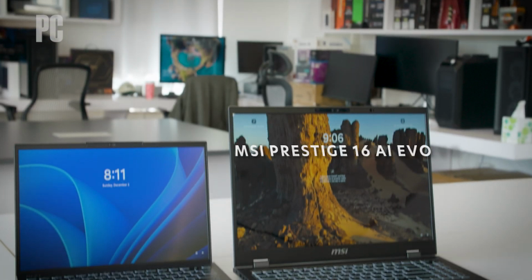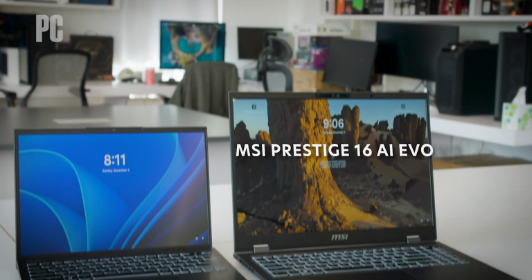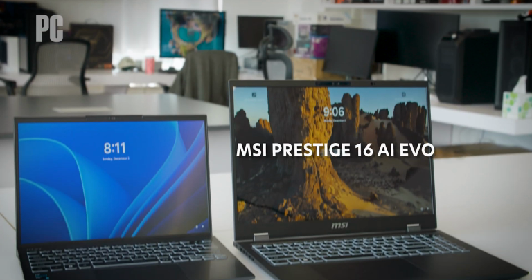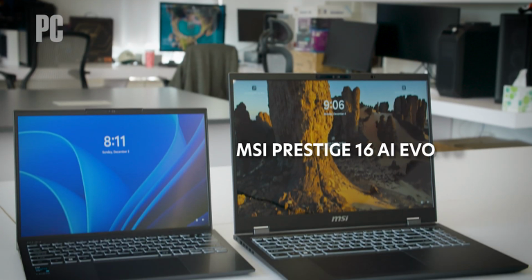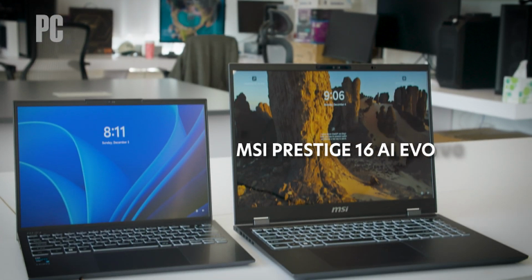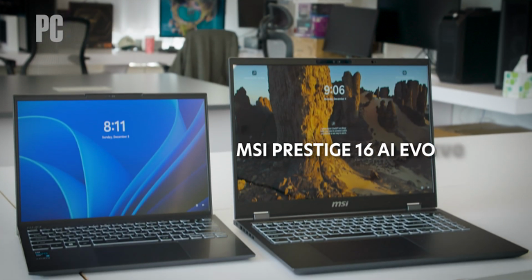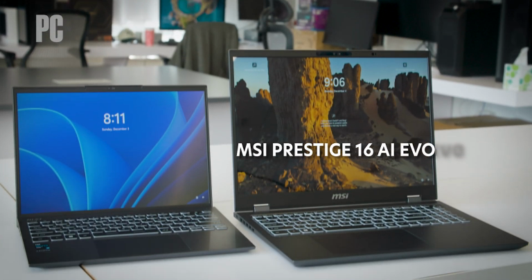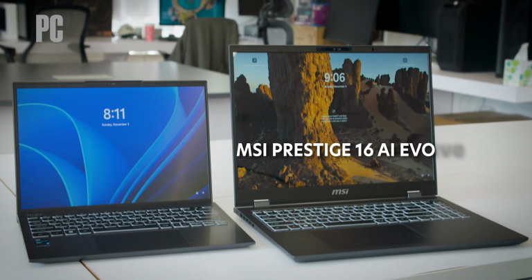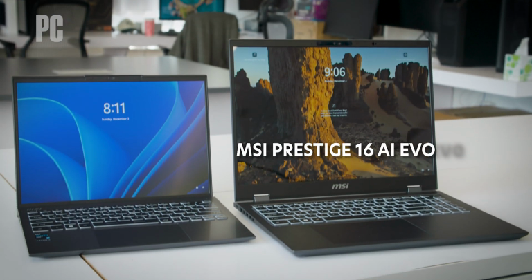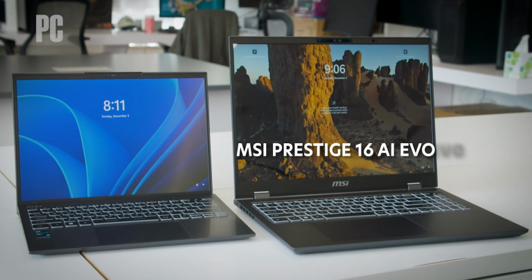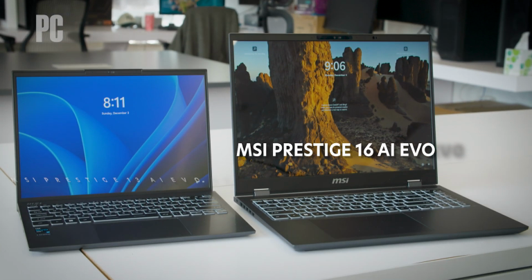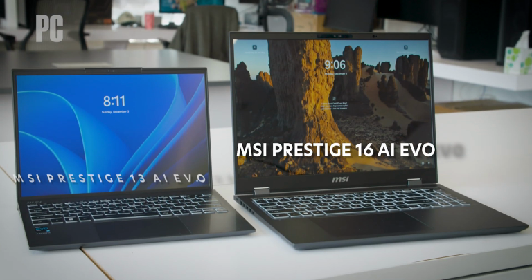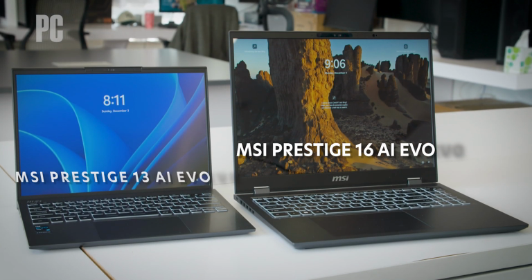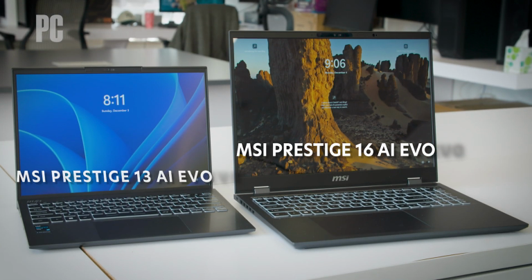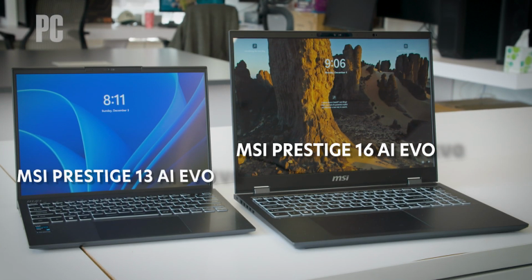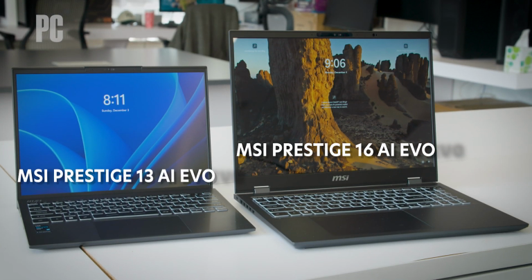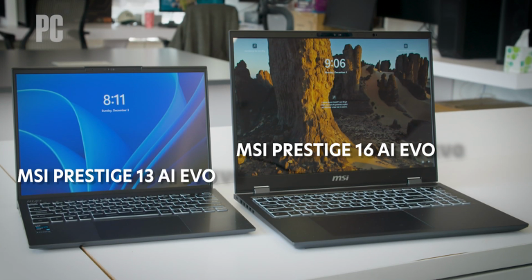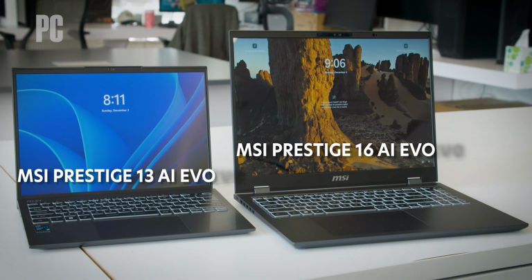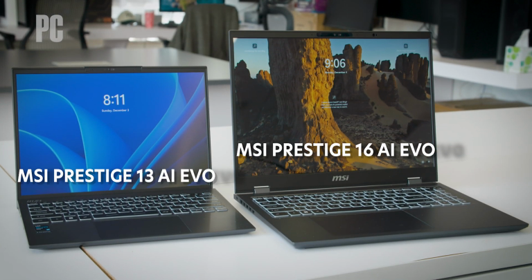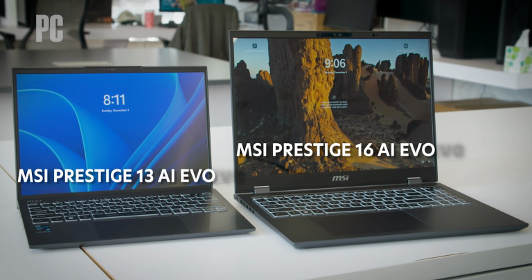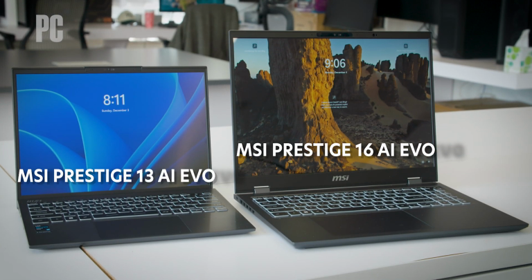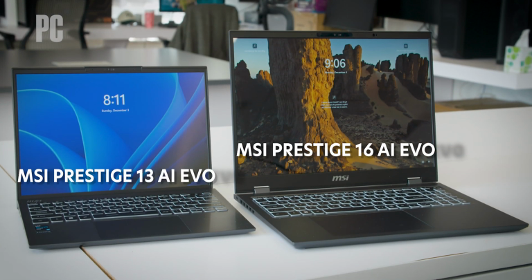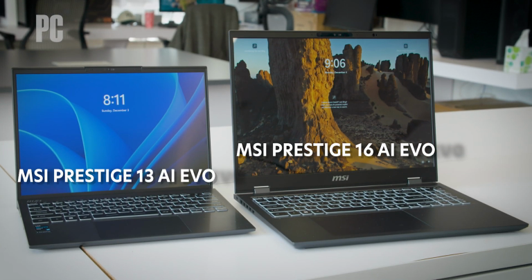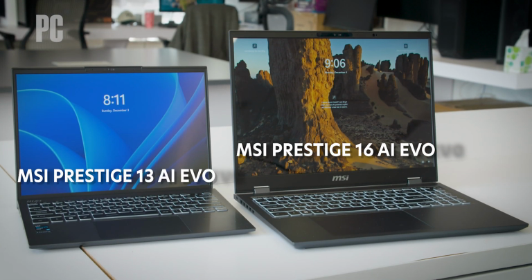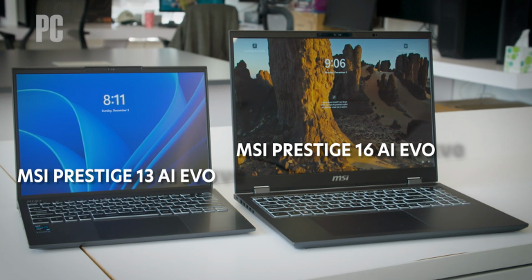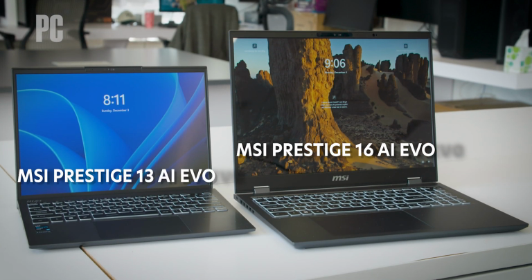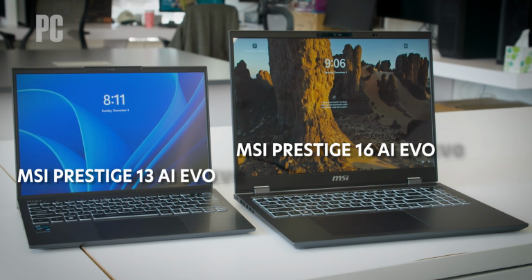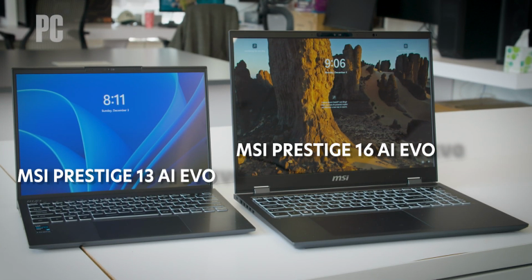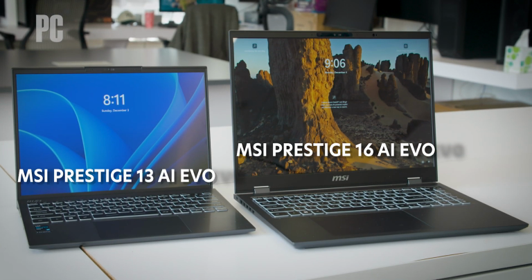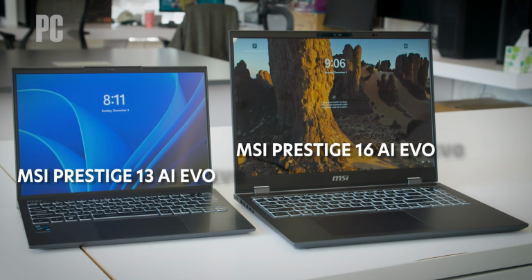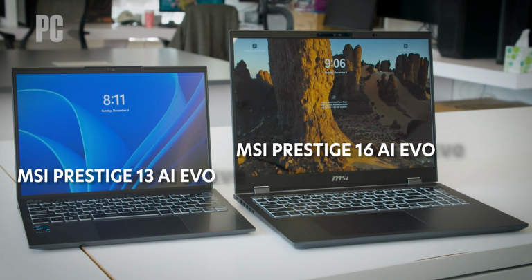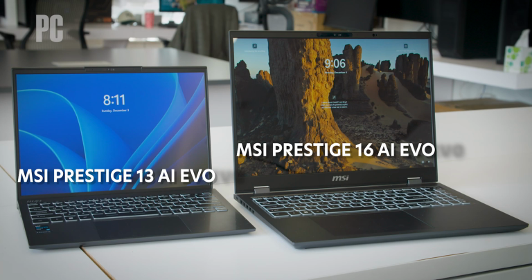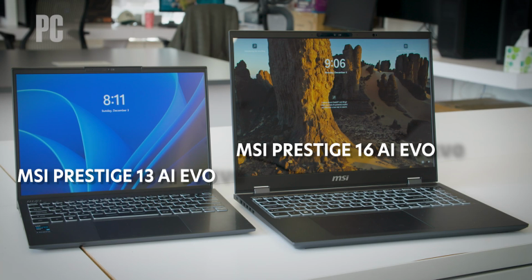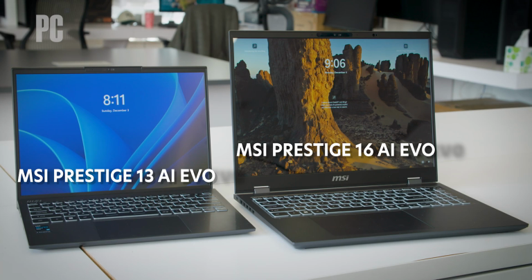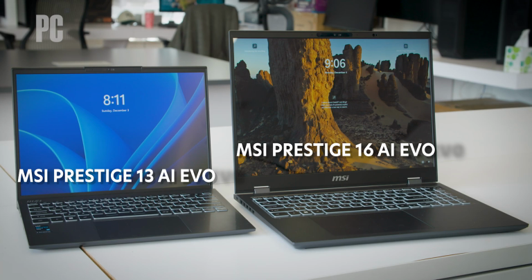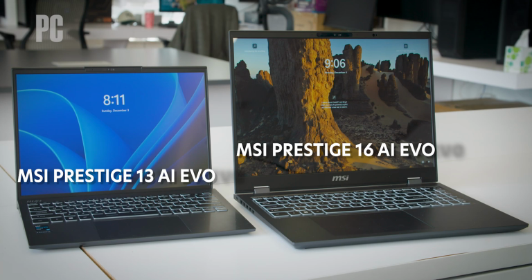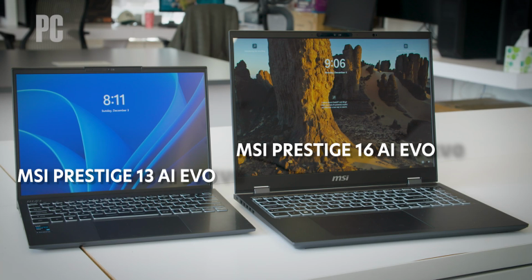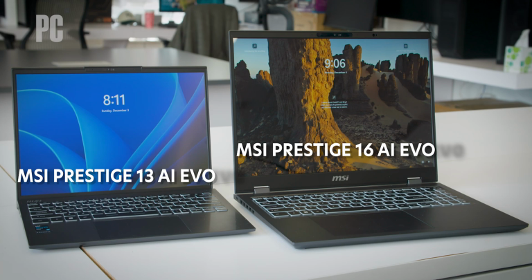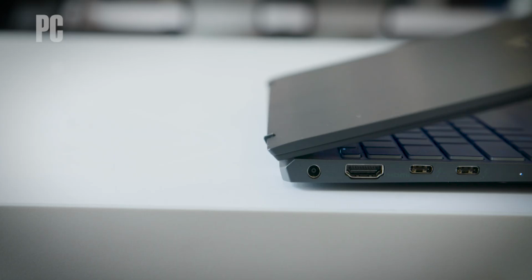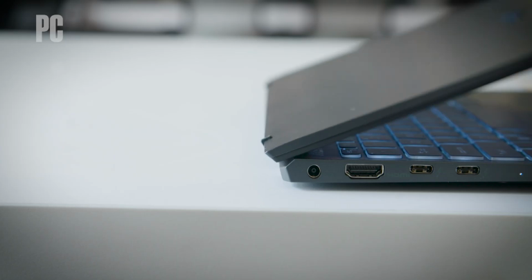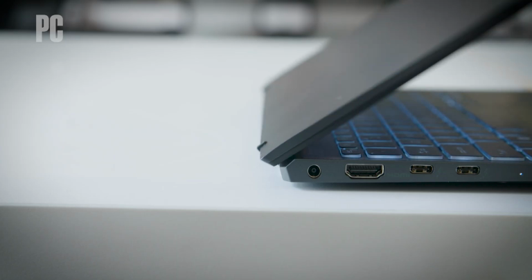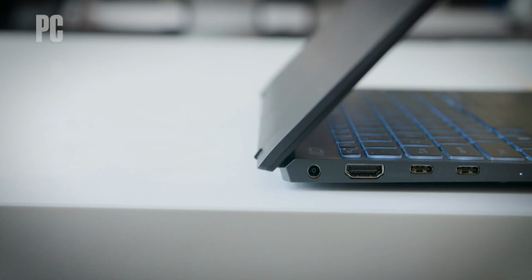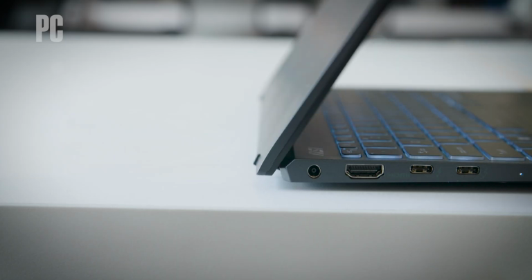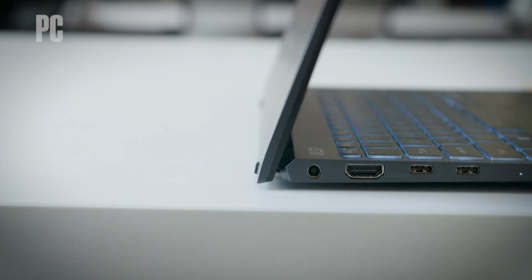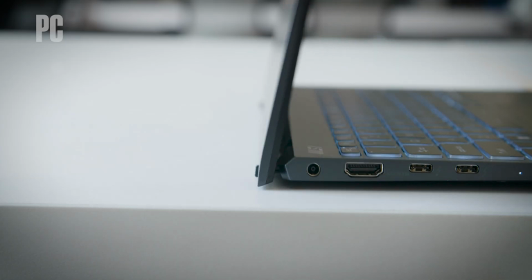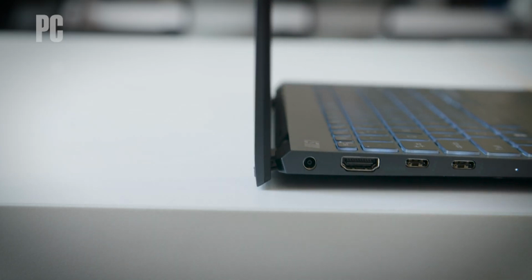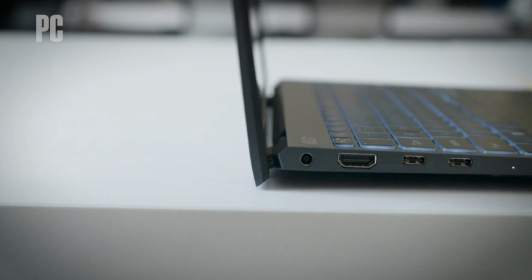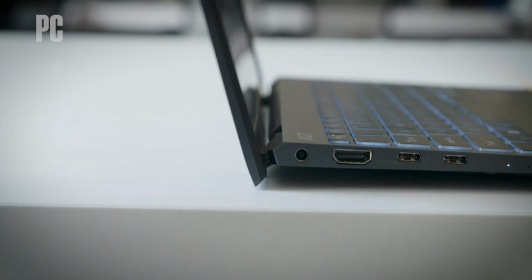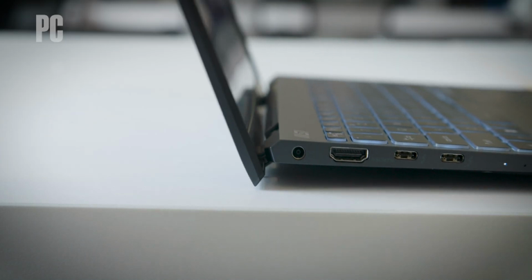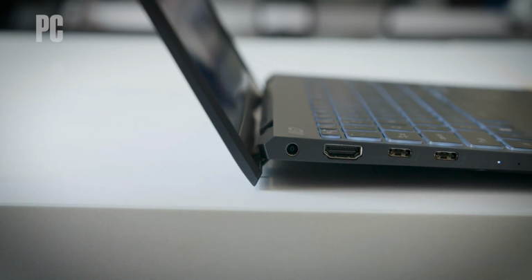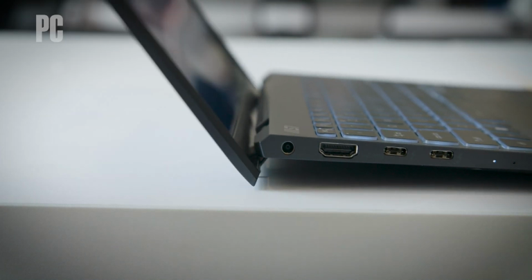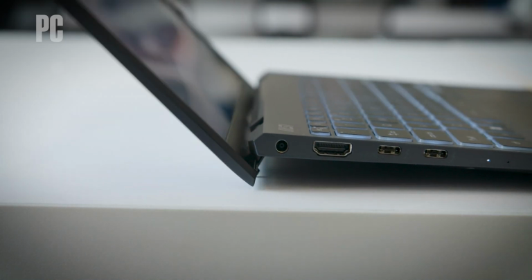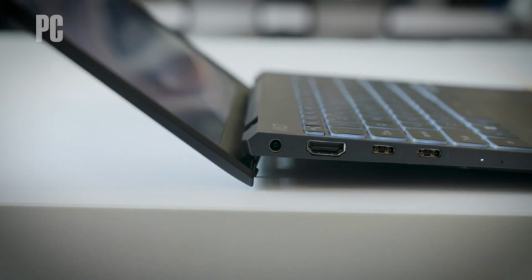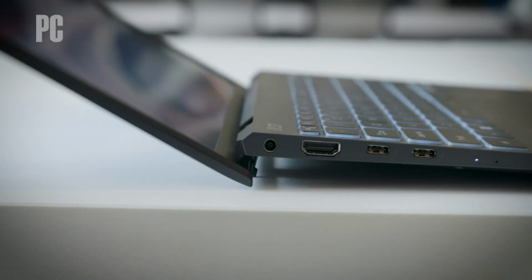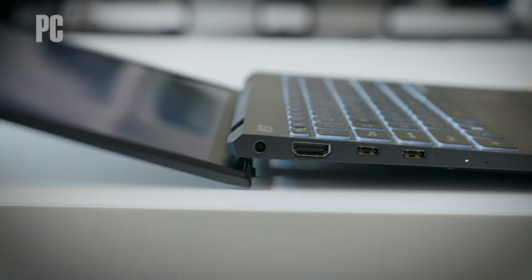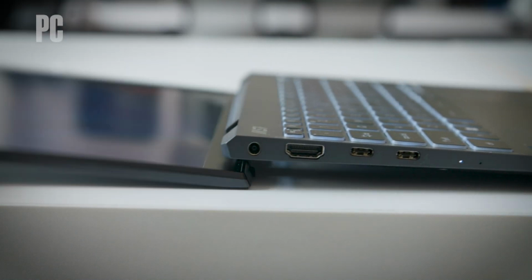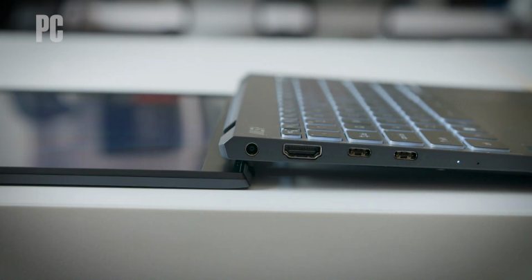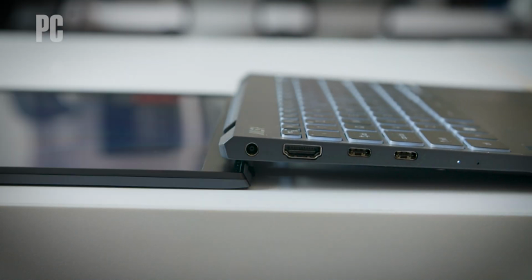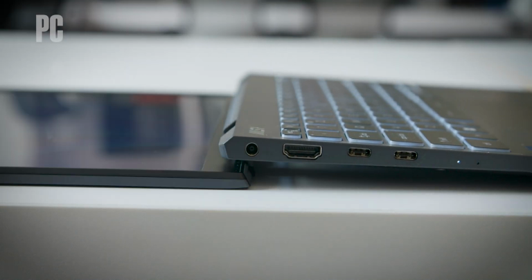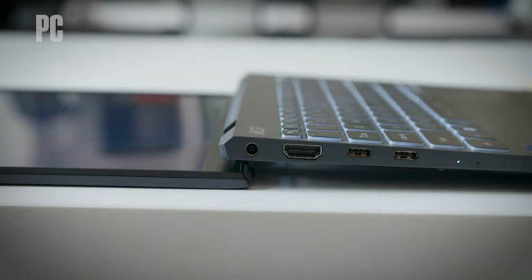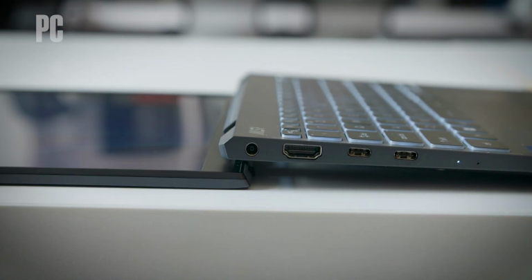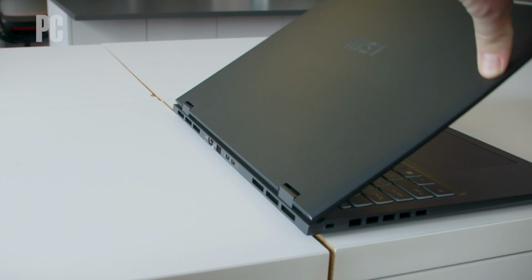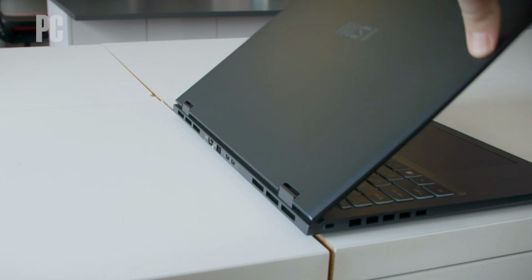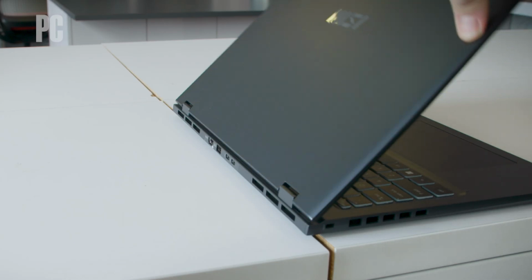Now, these laptops are interesting in and of themselves. The 13 and 16-inch, two different sizes — they're nice, they're thin, they're really portable, especially the 13-inch.